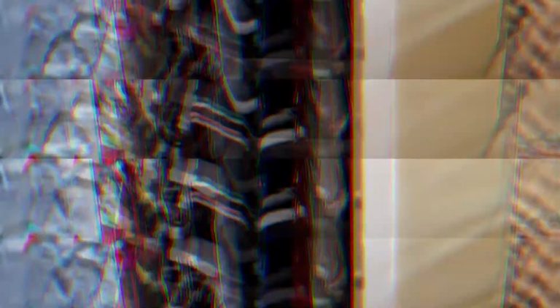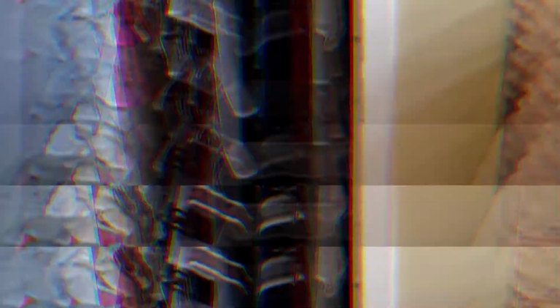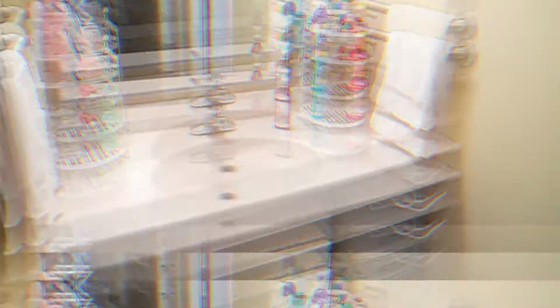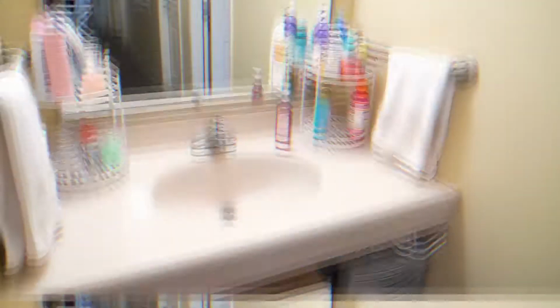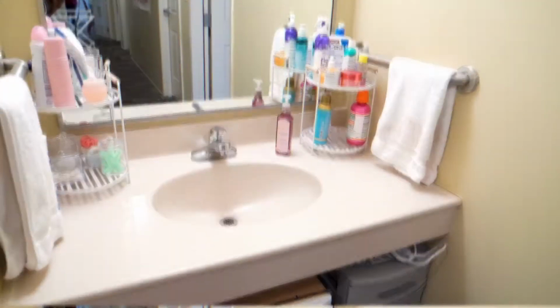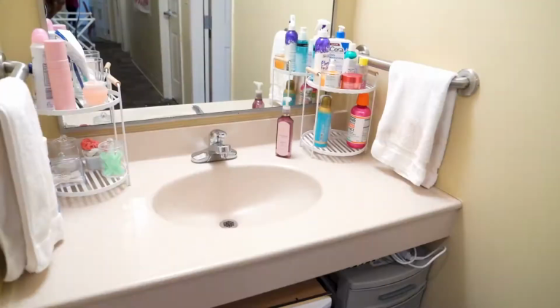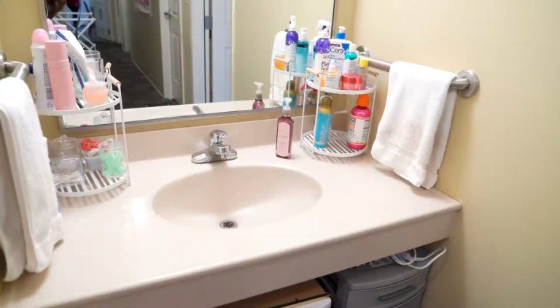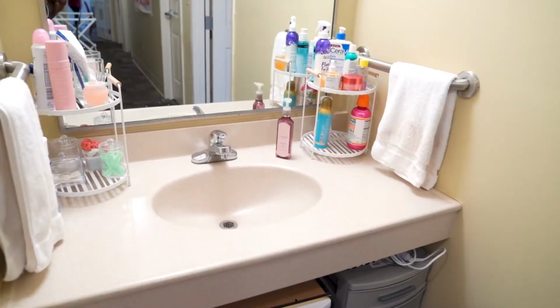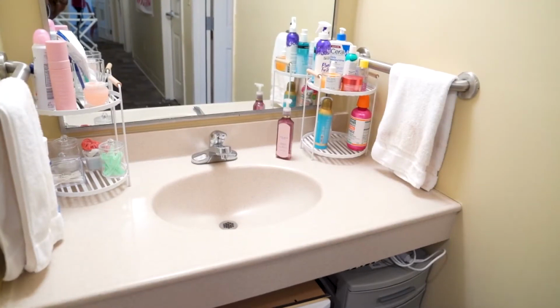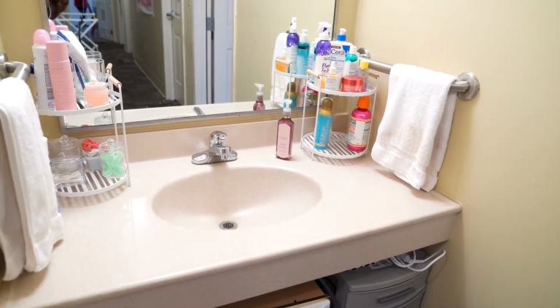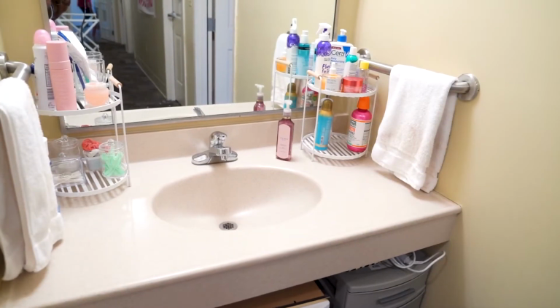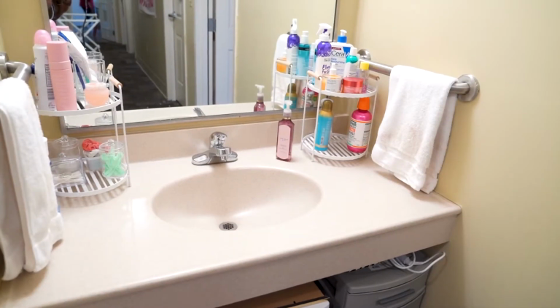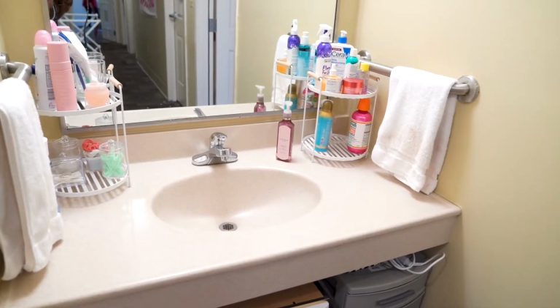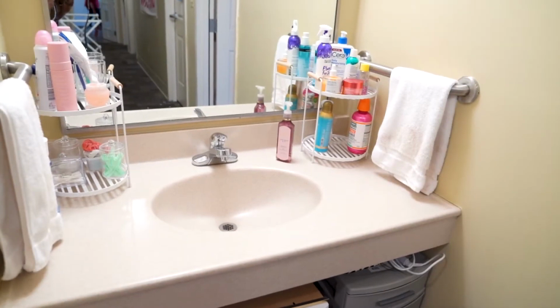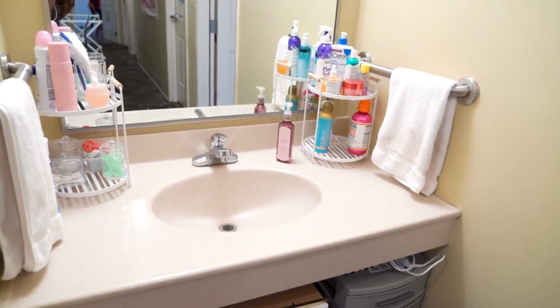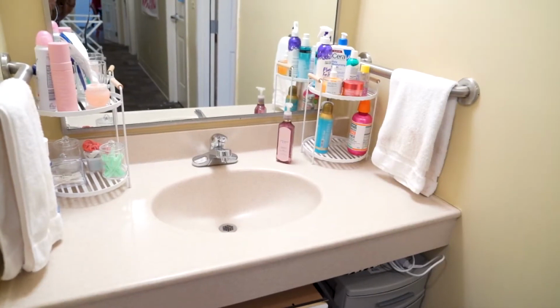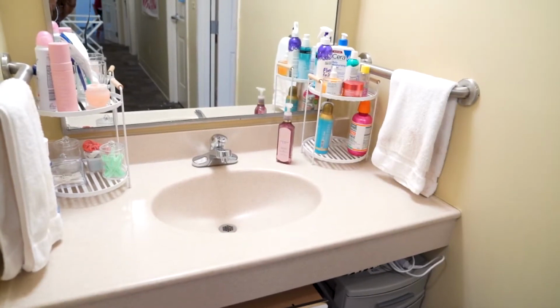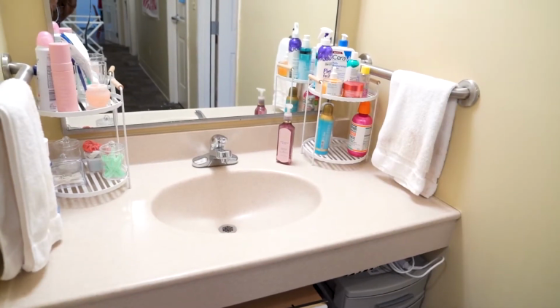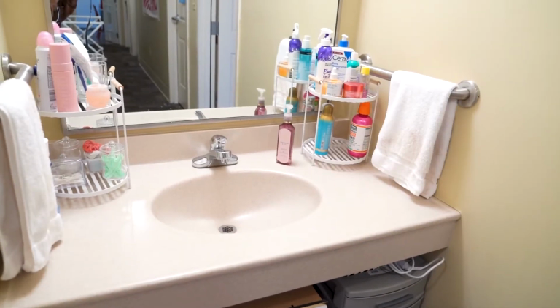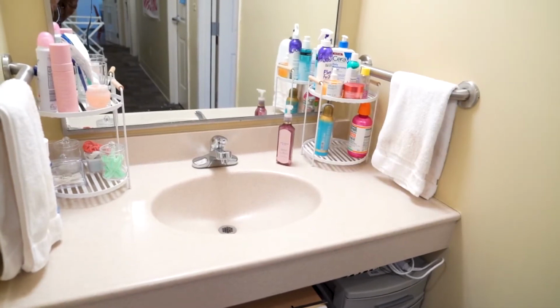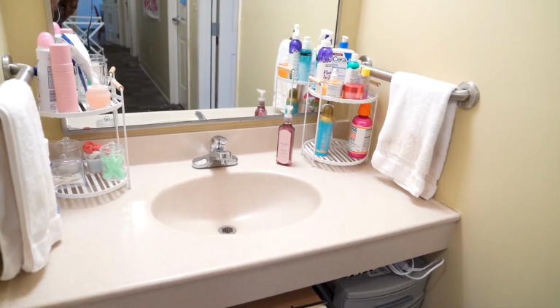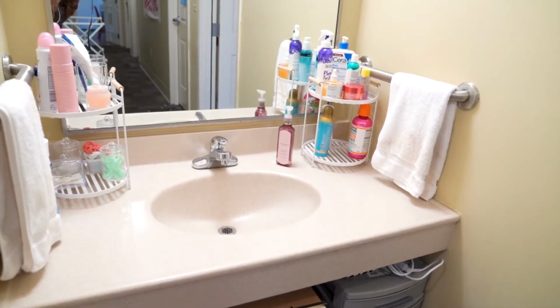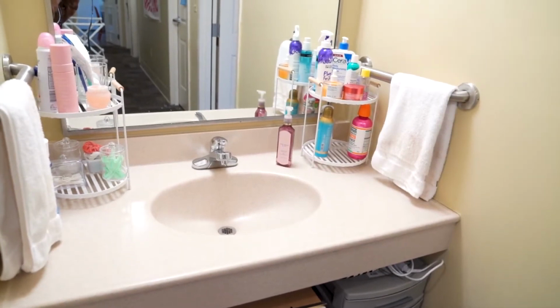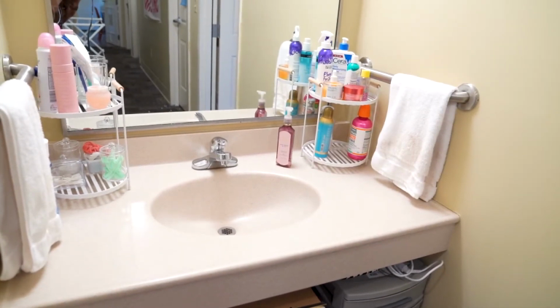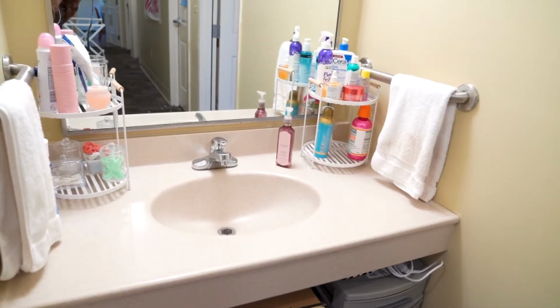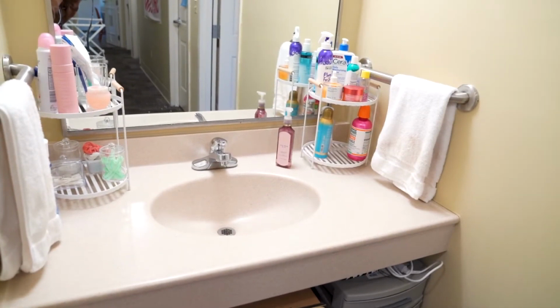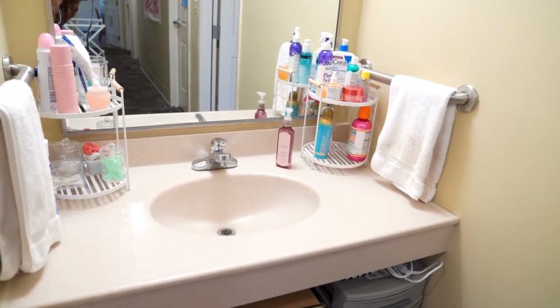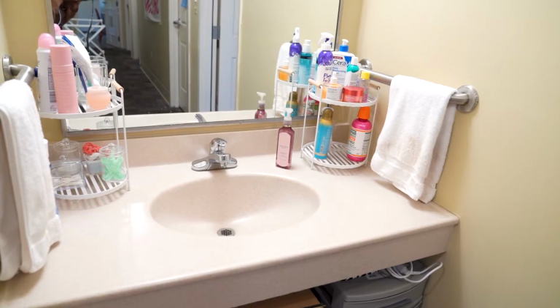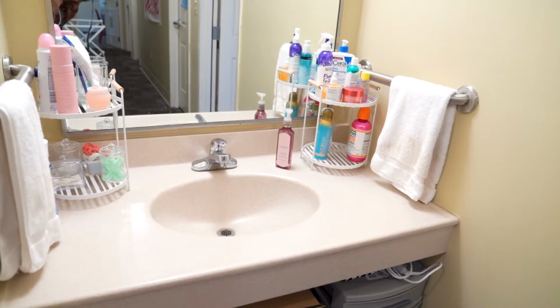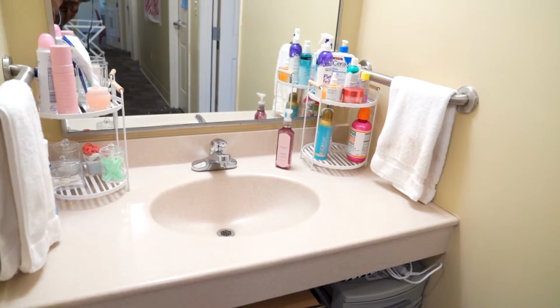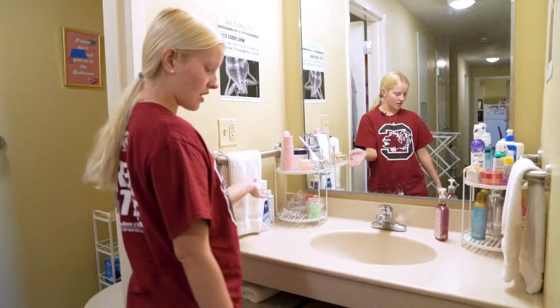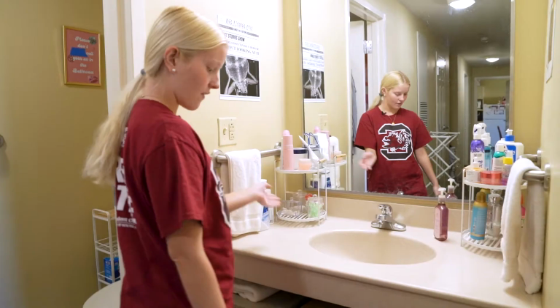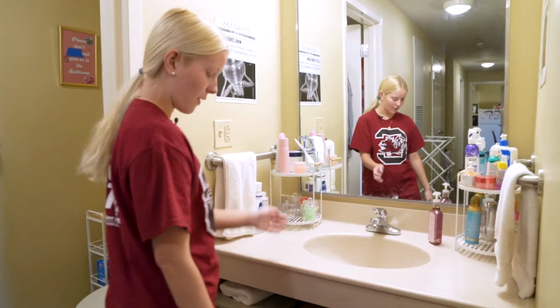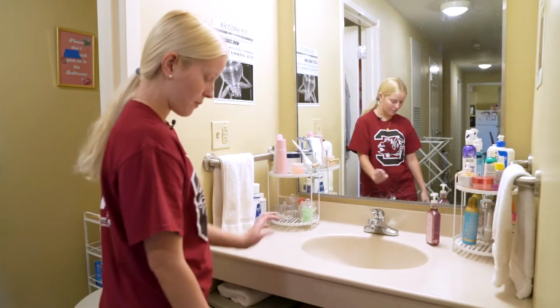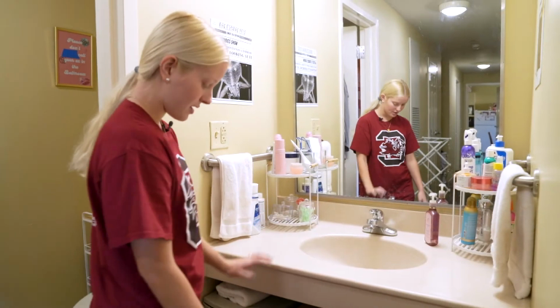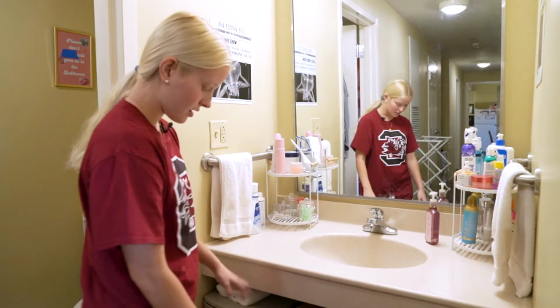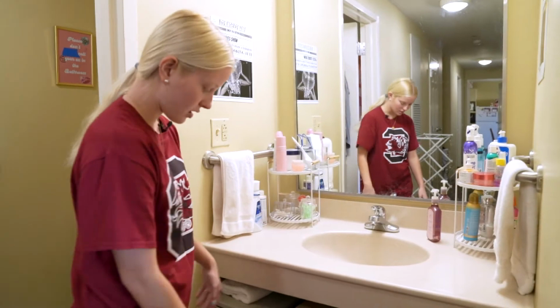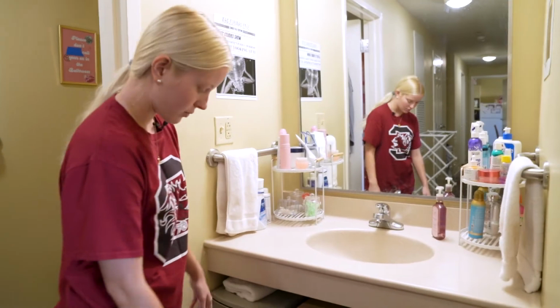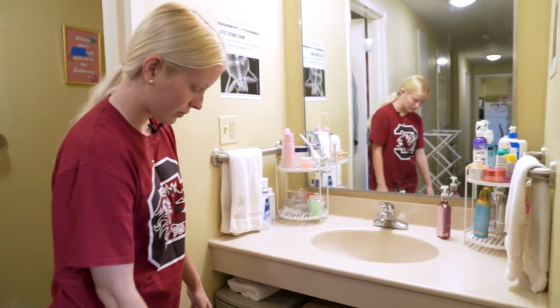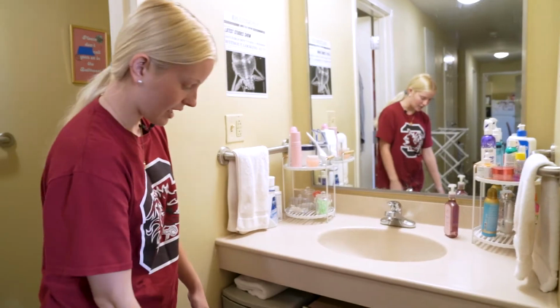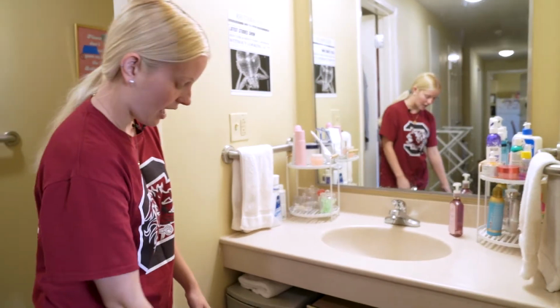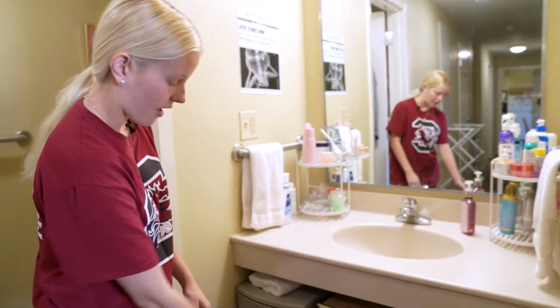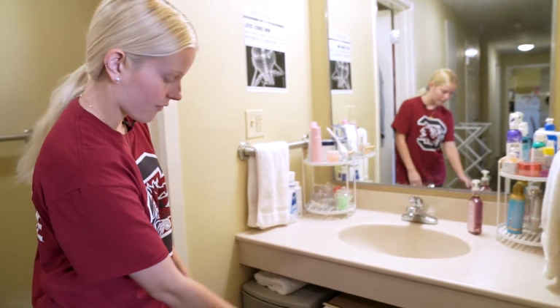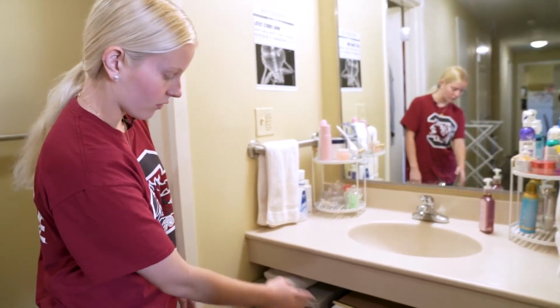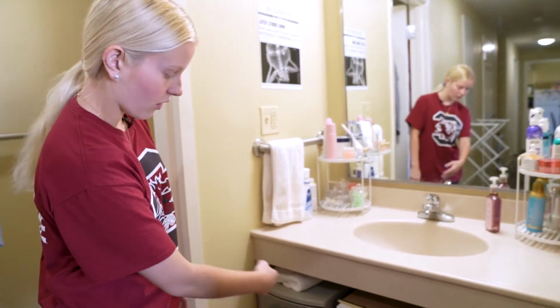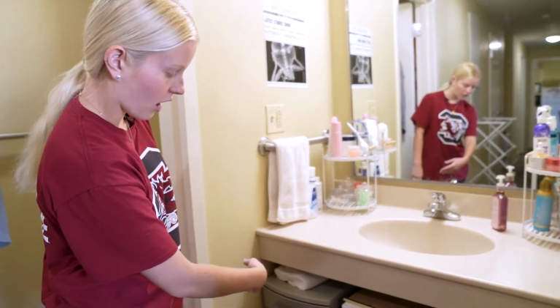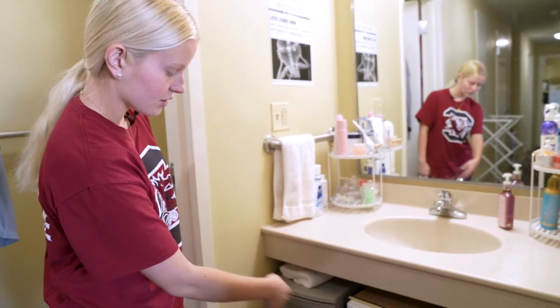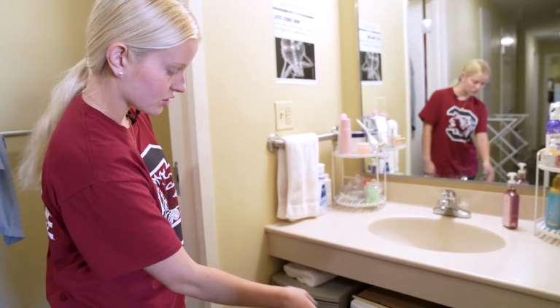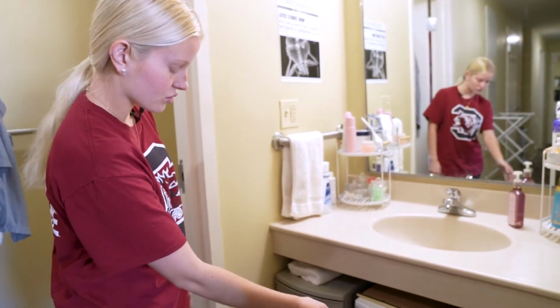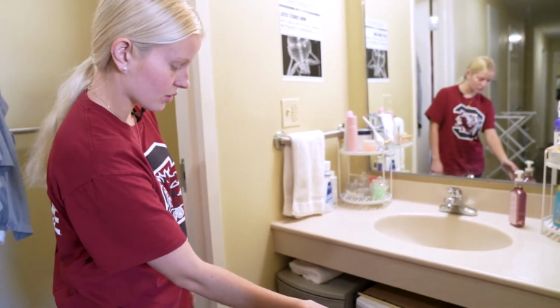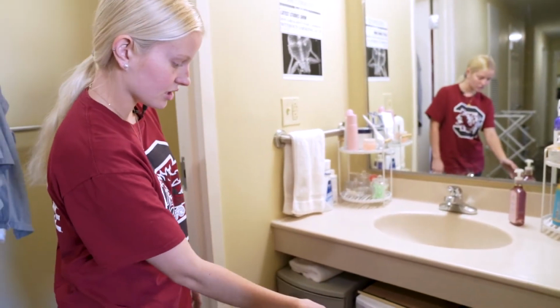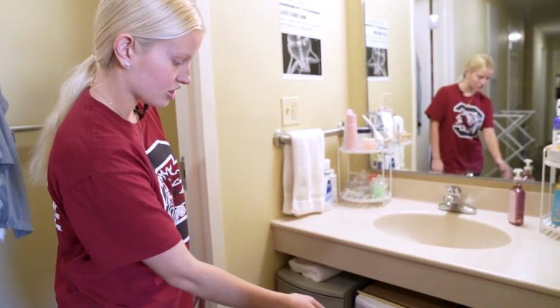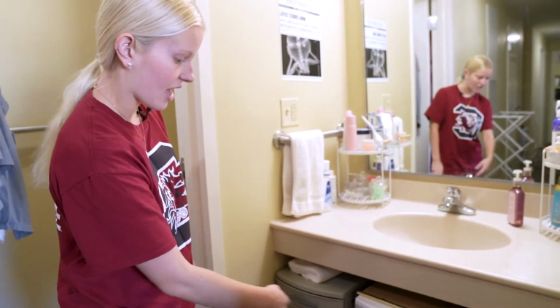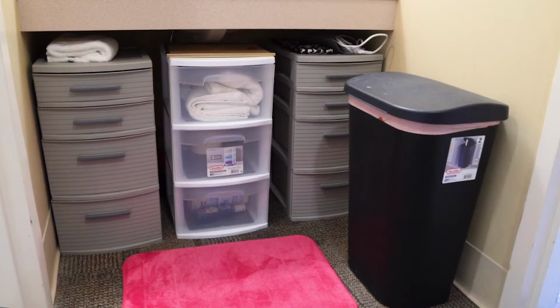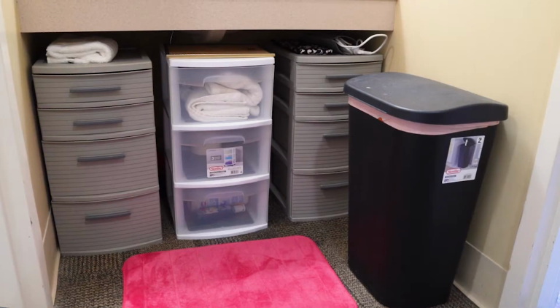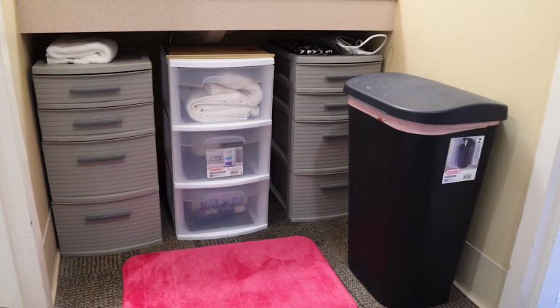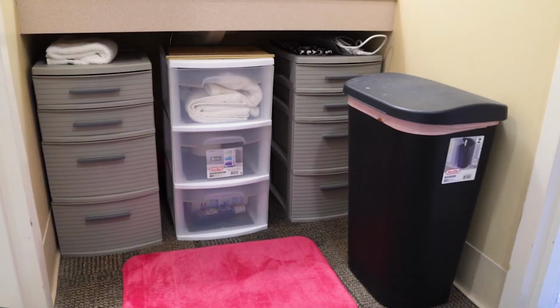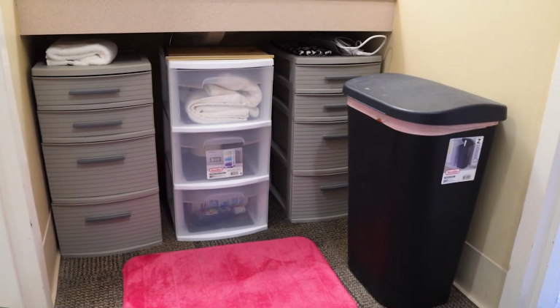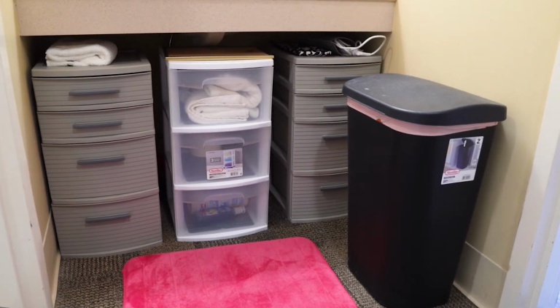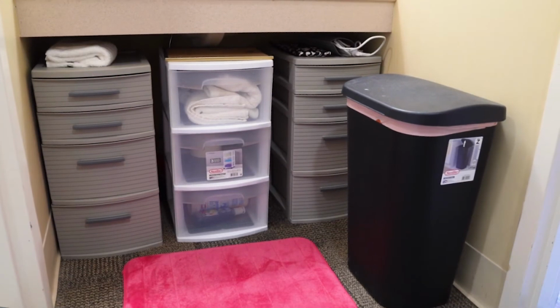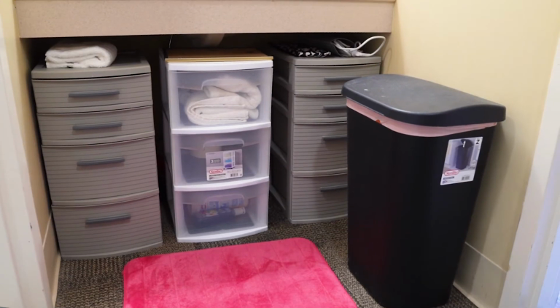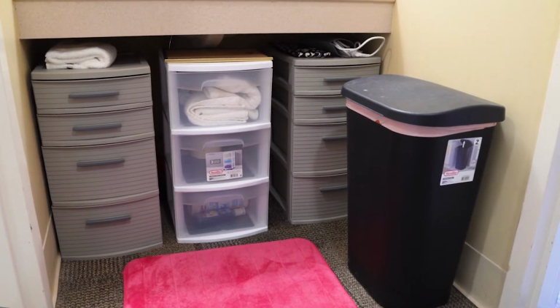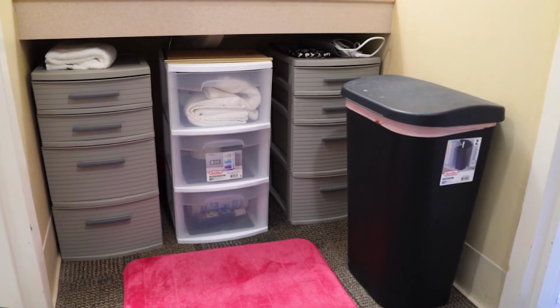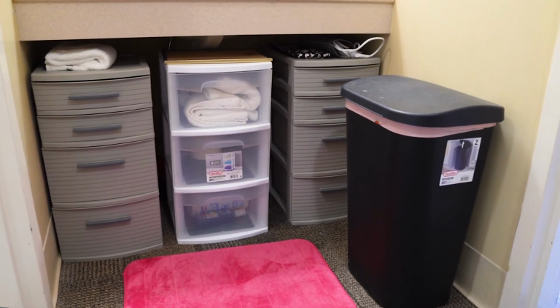This is my roommate and I's sink. We have all of our stuff up here and we have a lot of storage down here which is great.